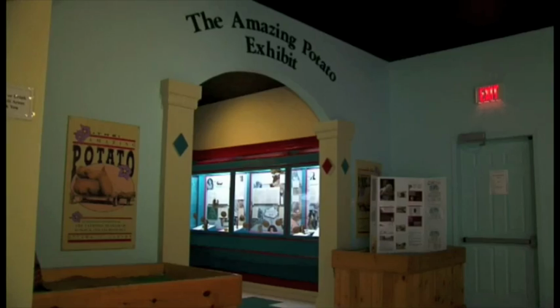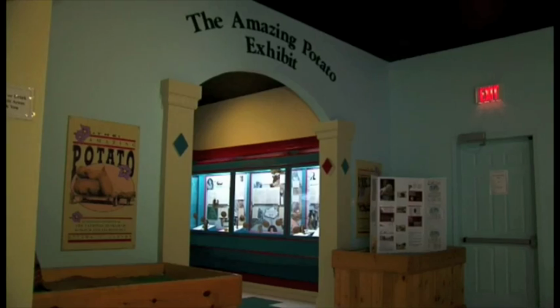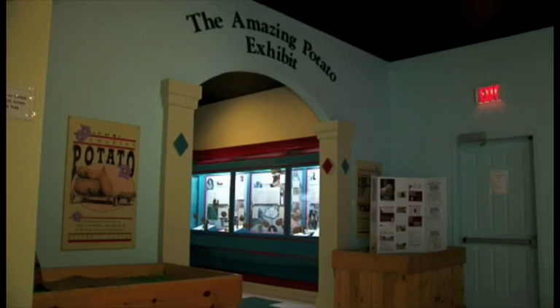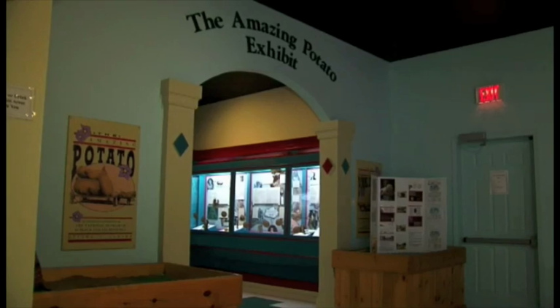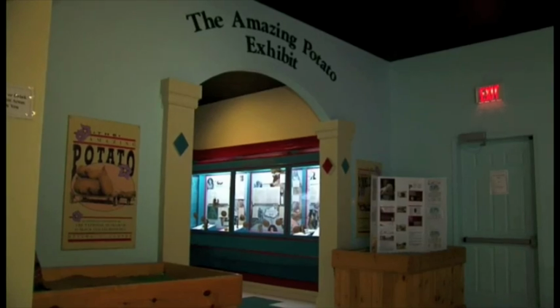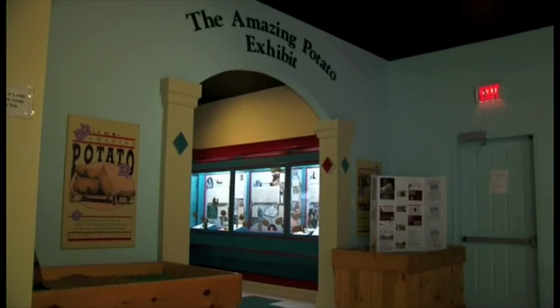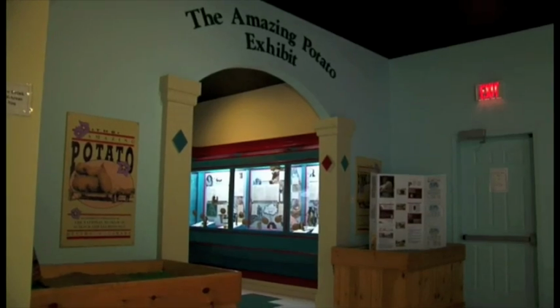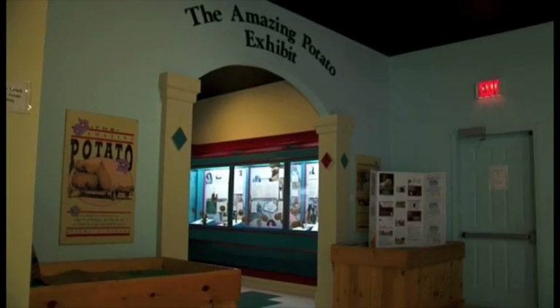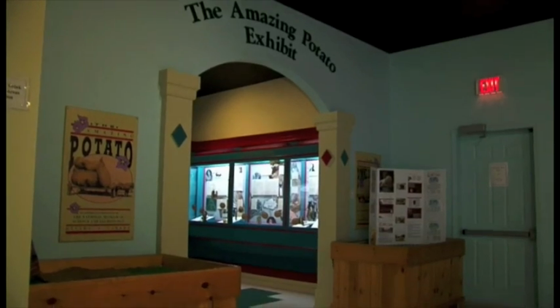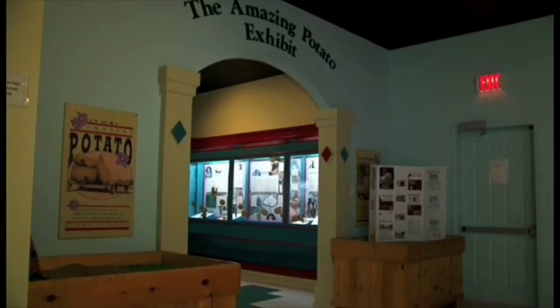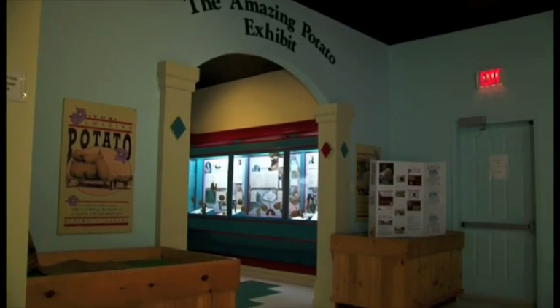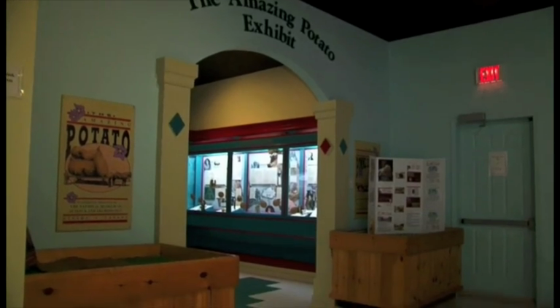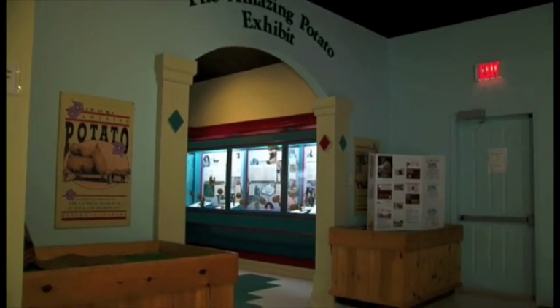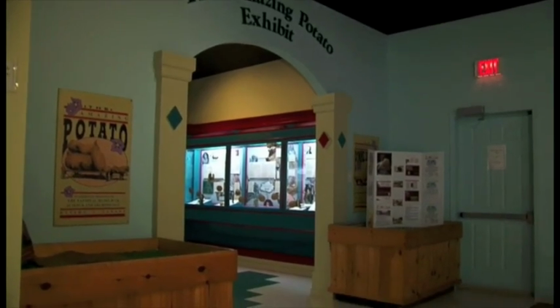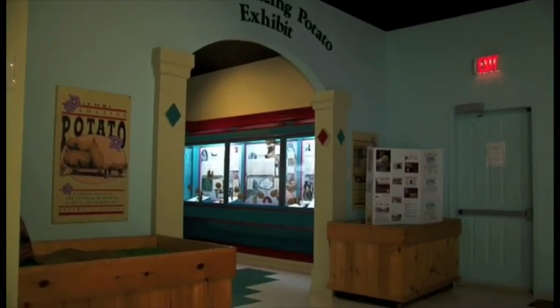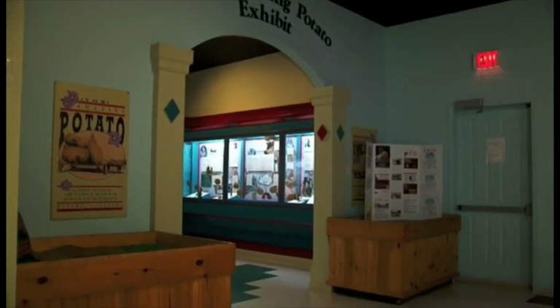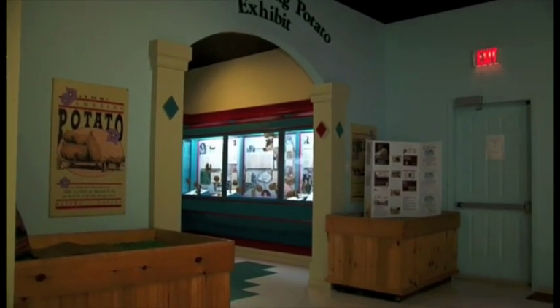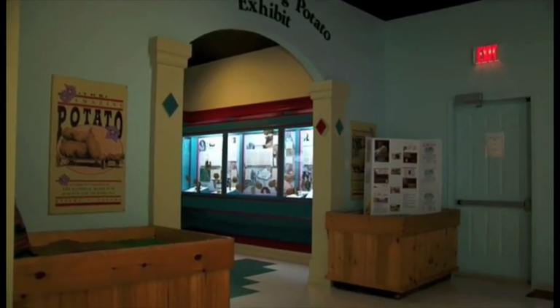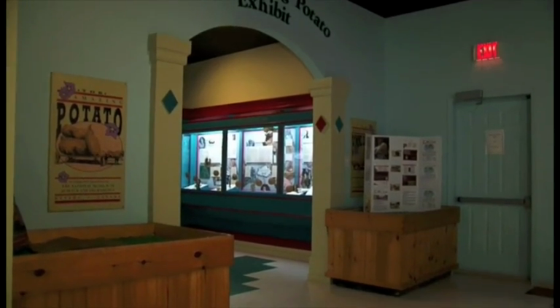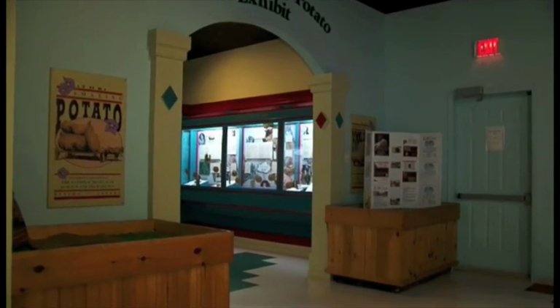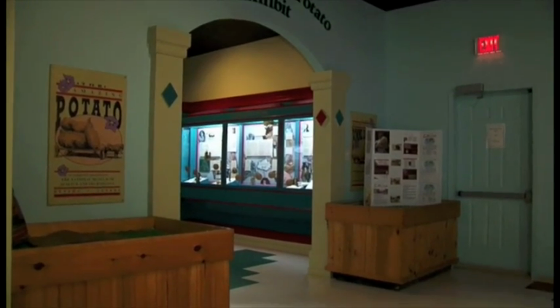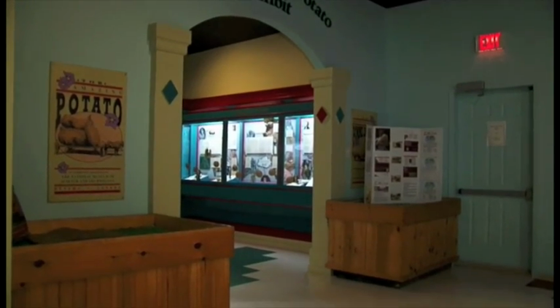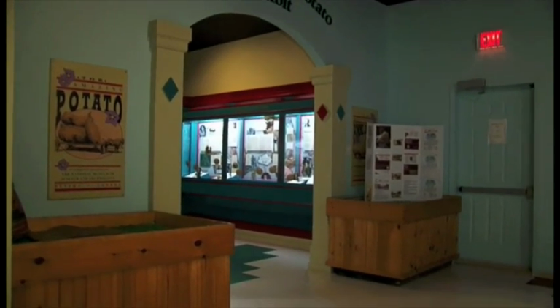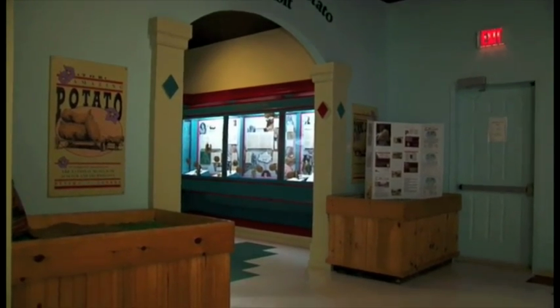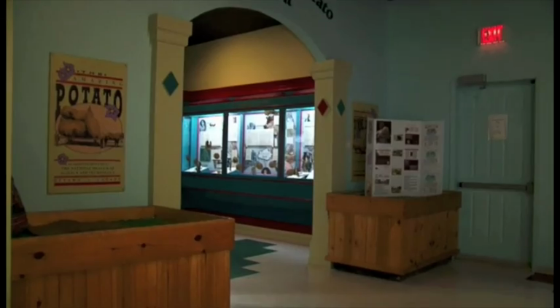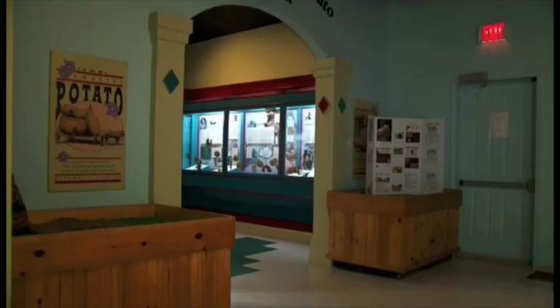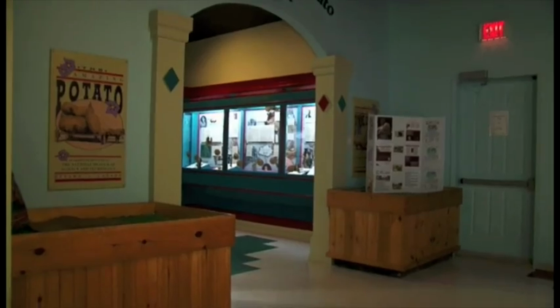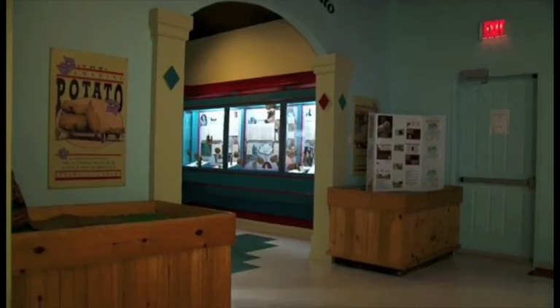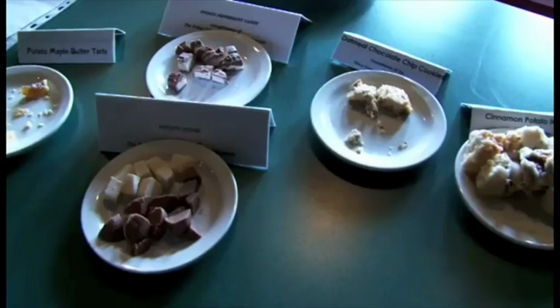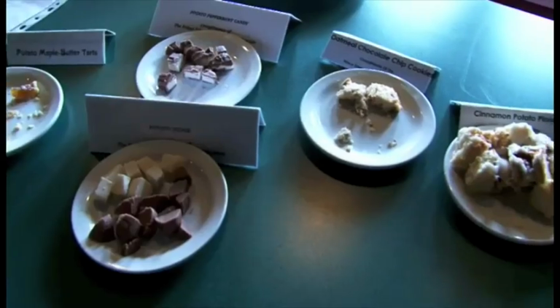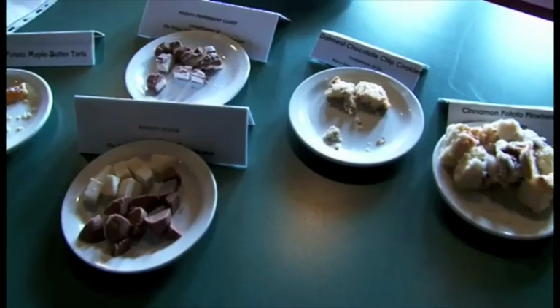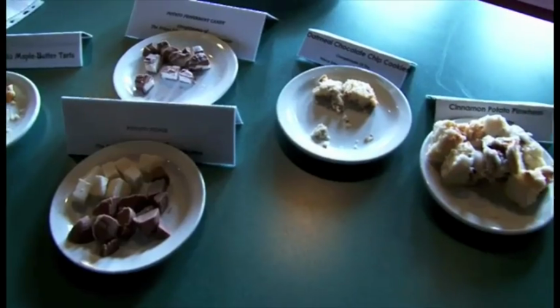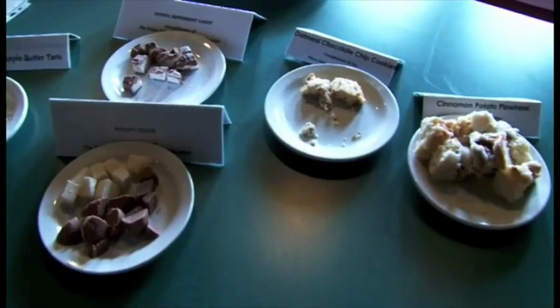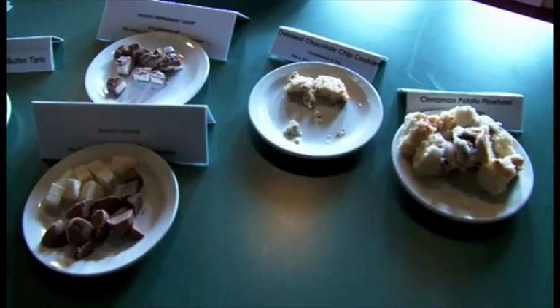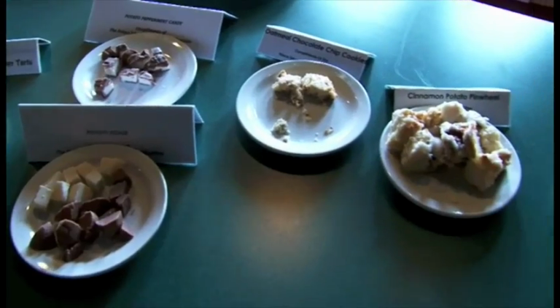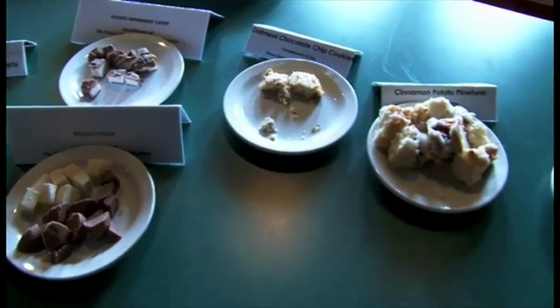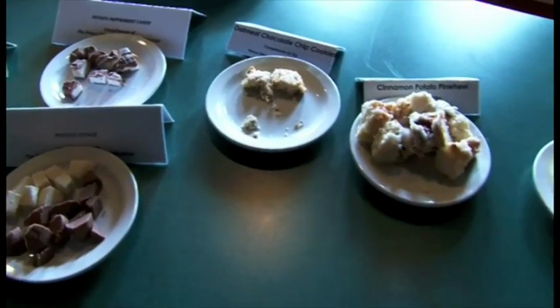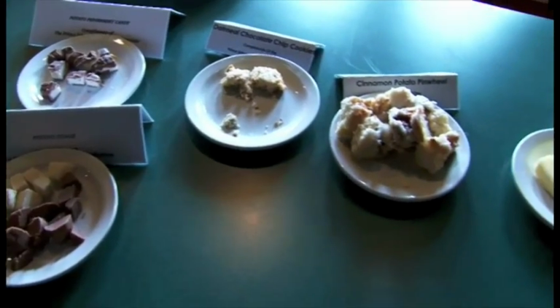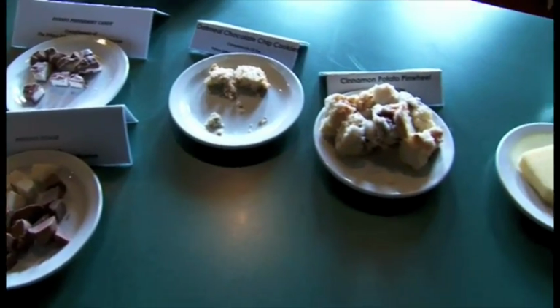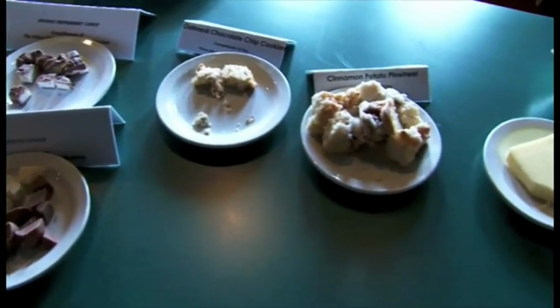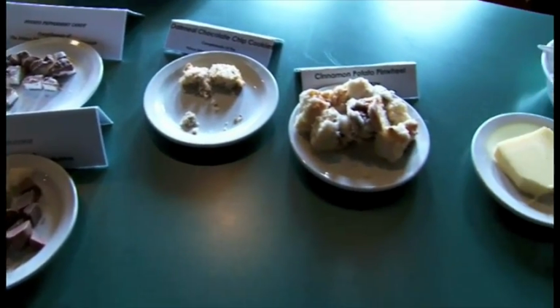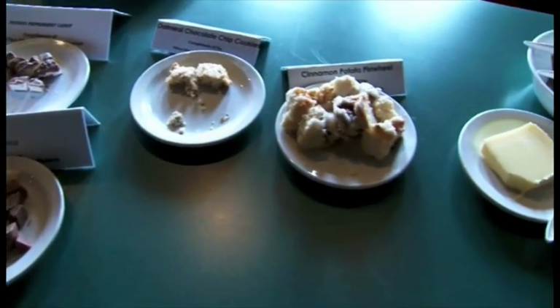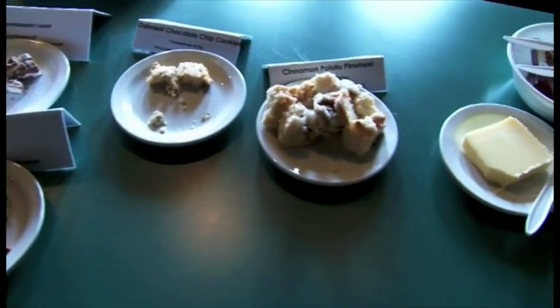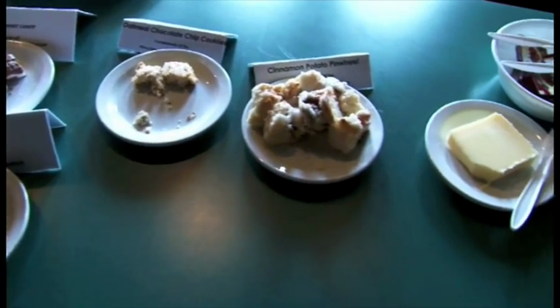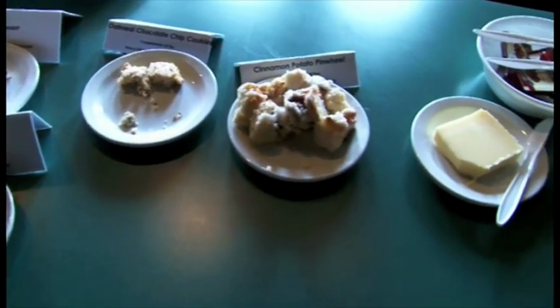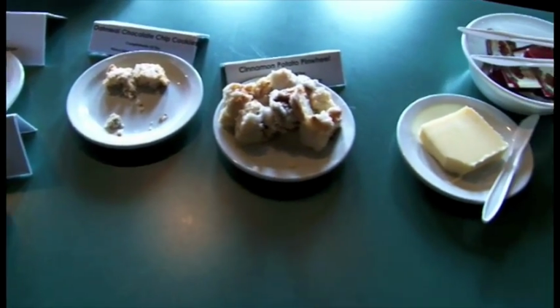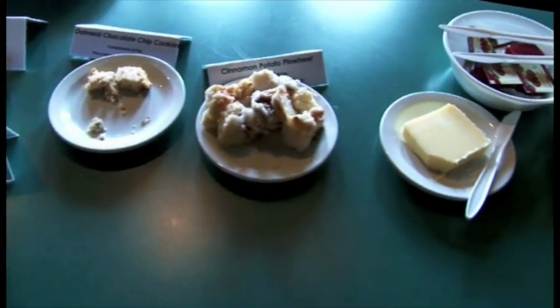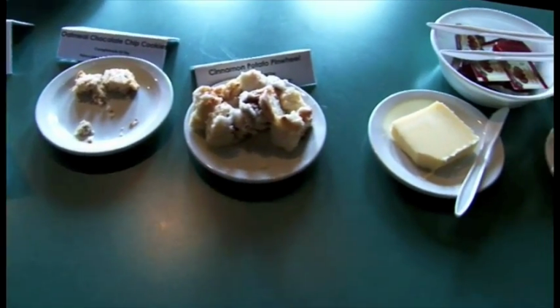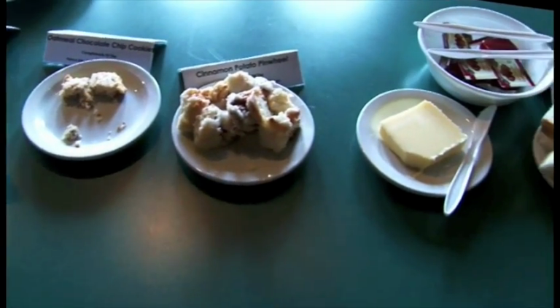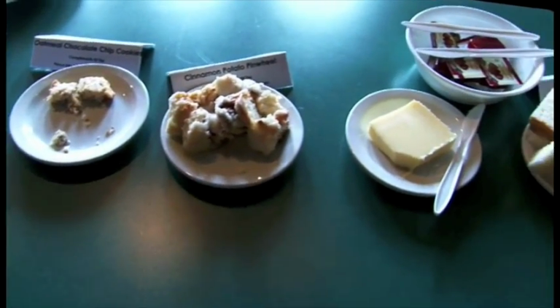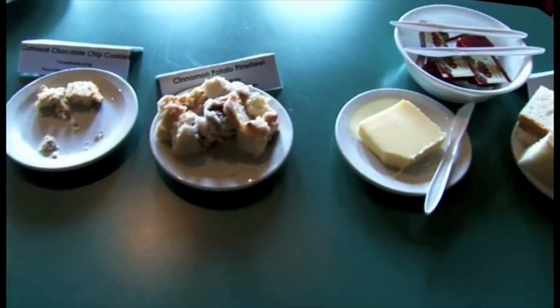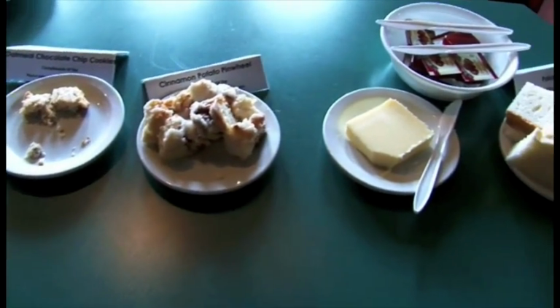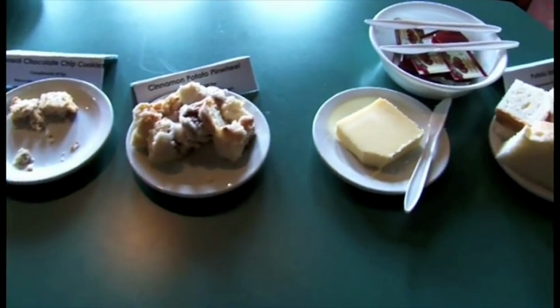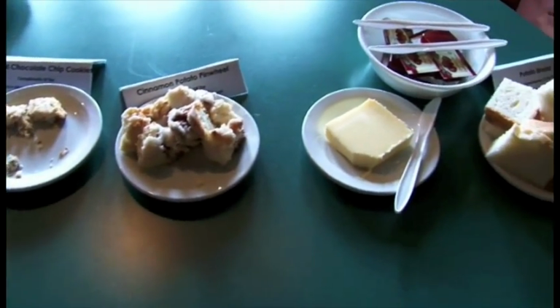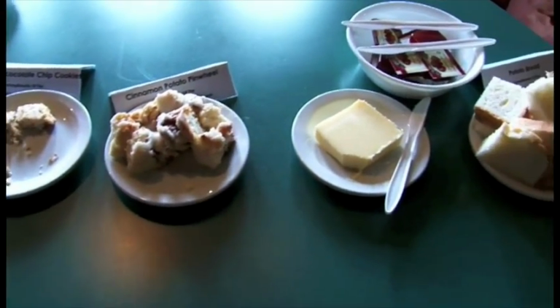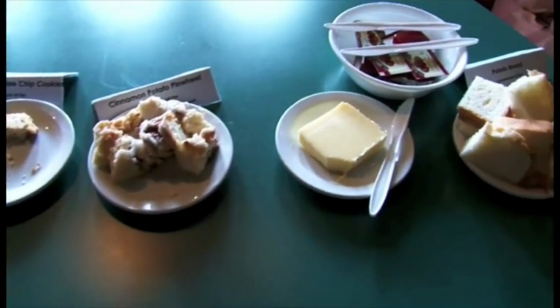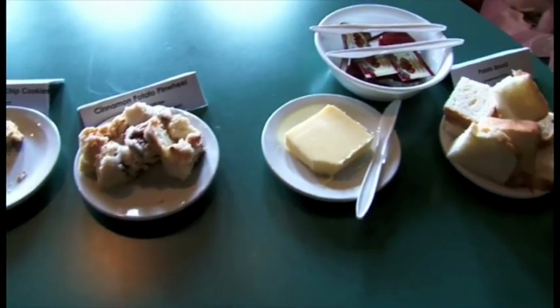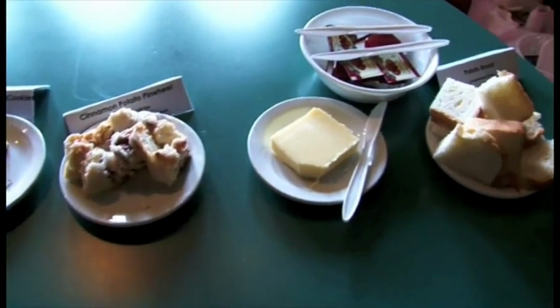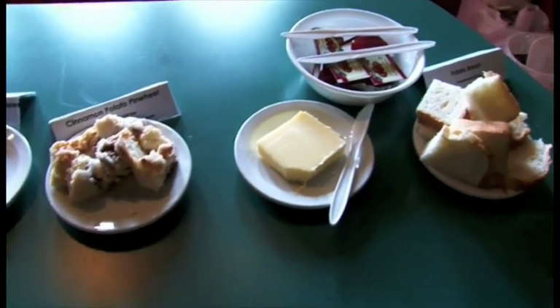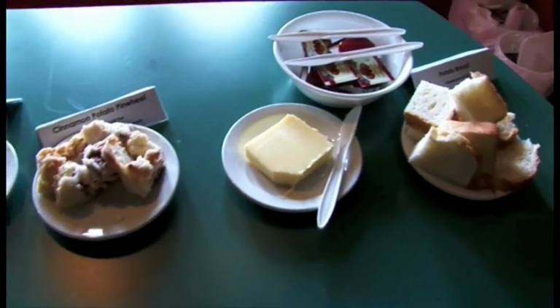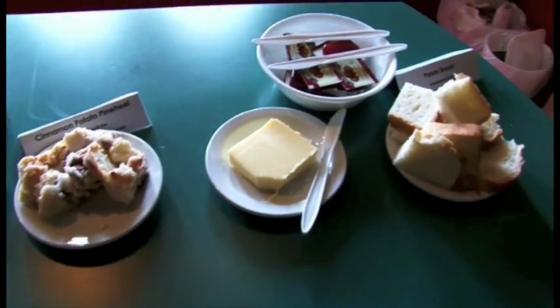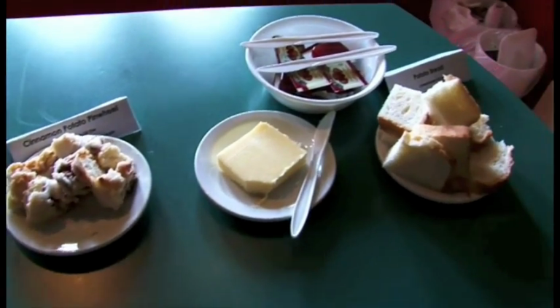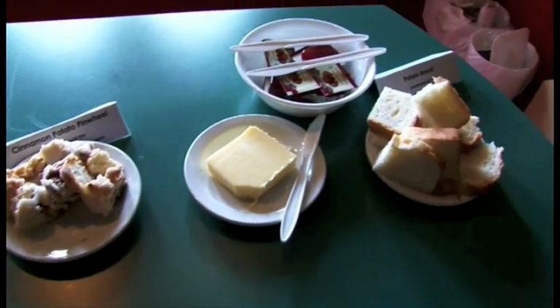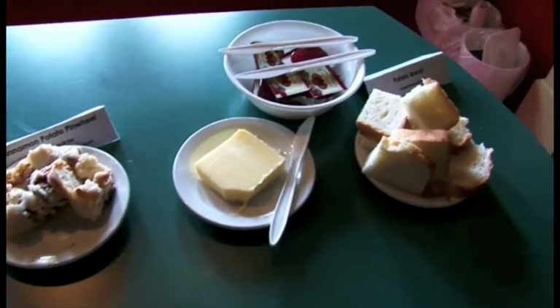Beyond that, we have our amazing potato exhibit where we have a small demonstration kitchen where you can sample some potato treats on your way through.